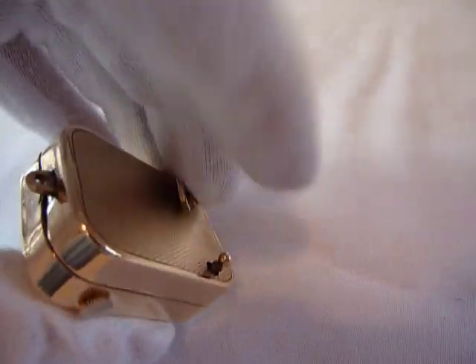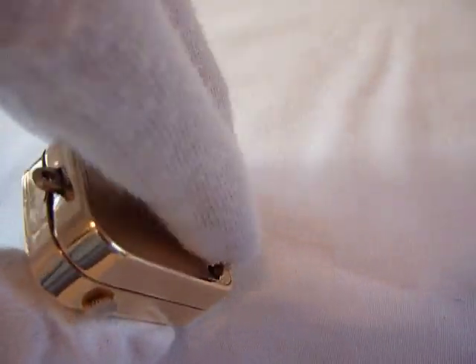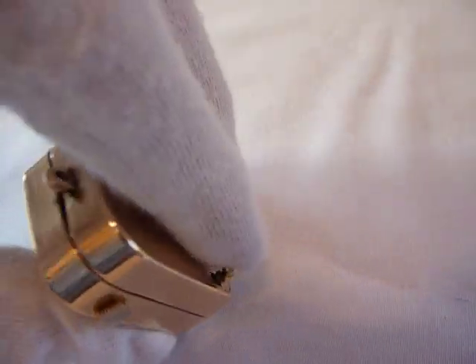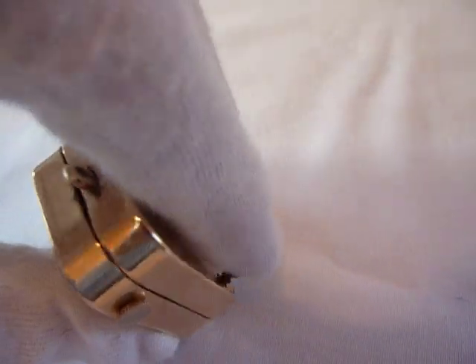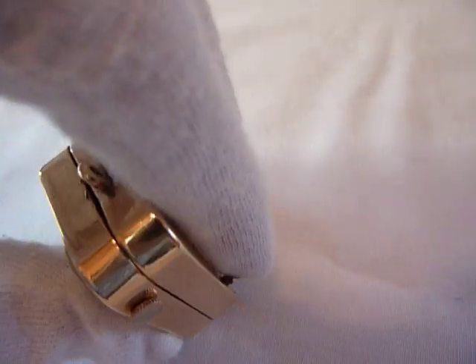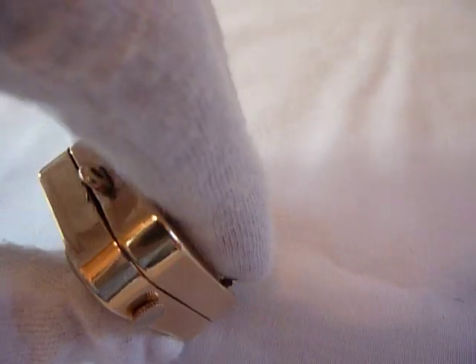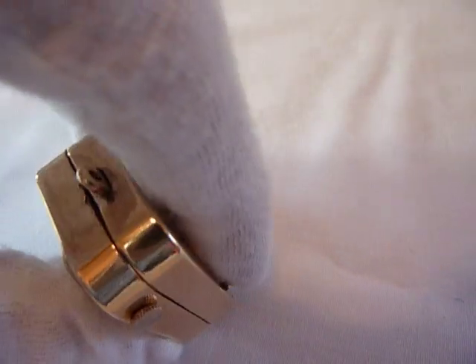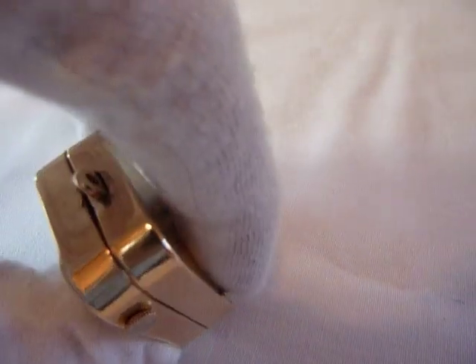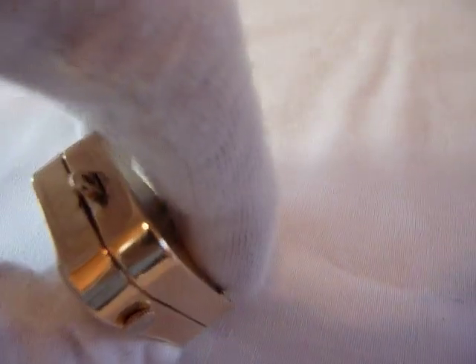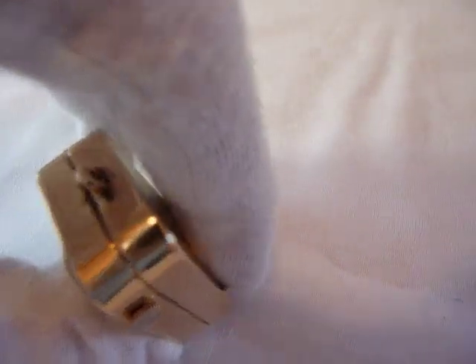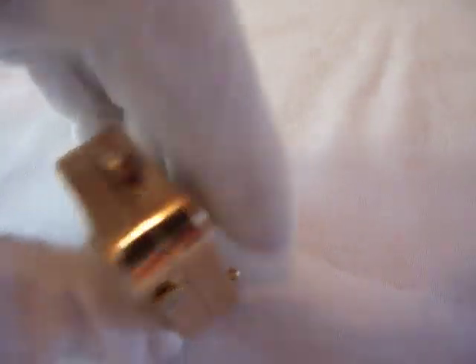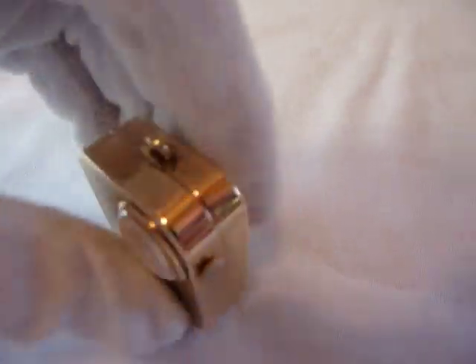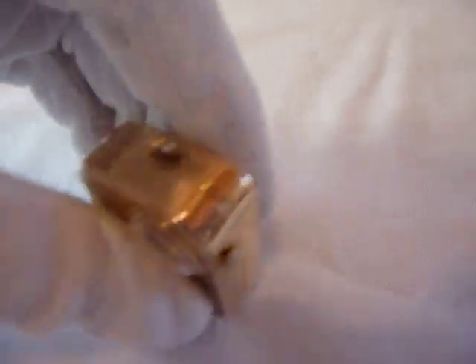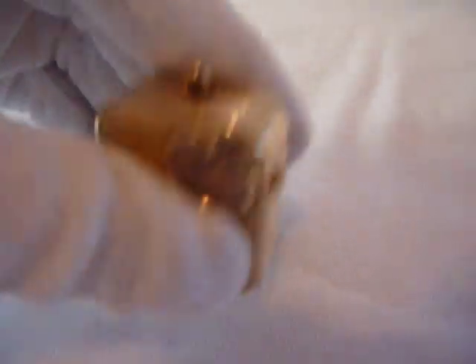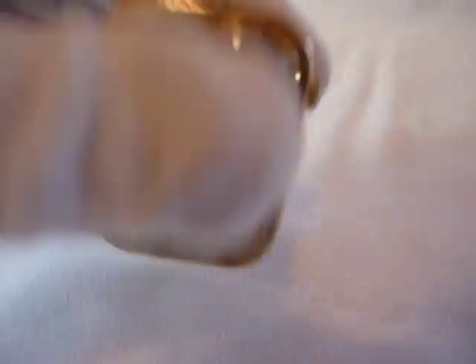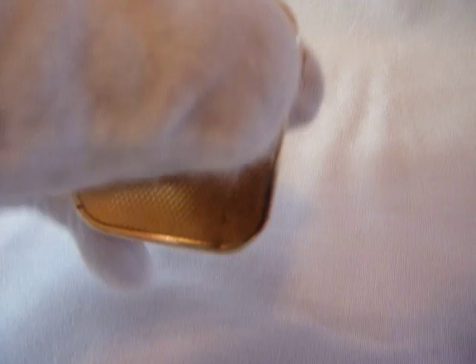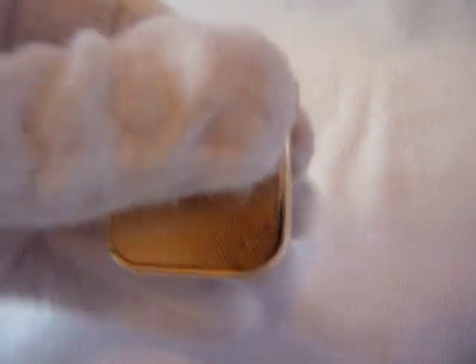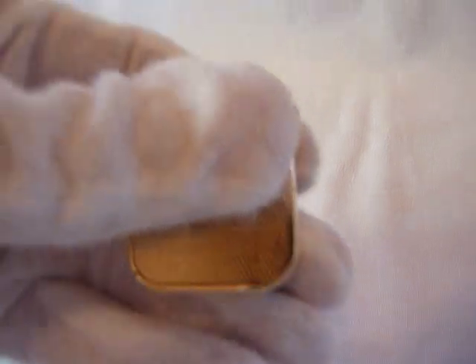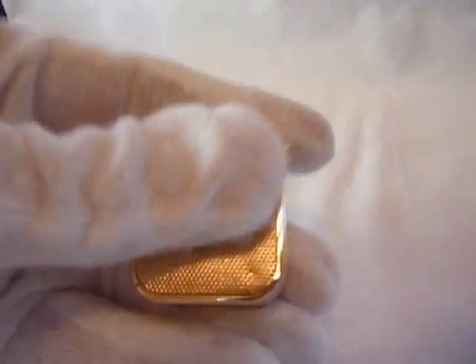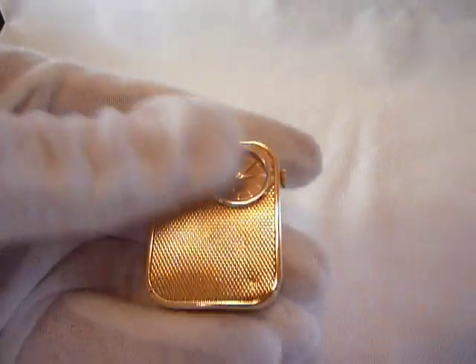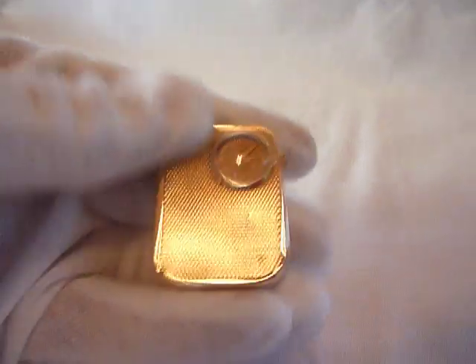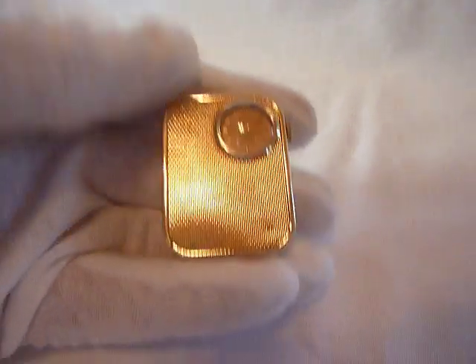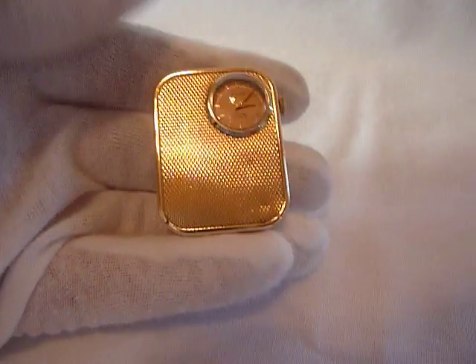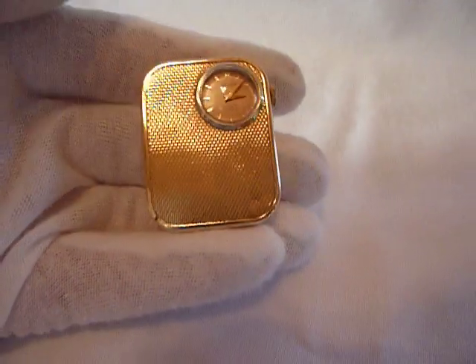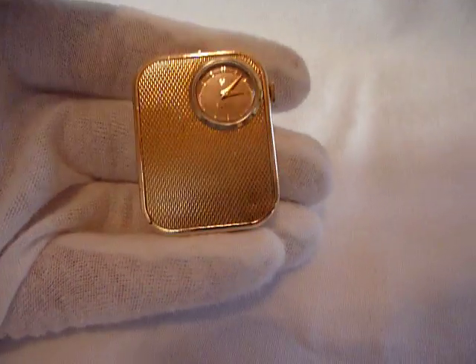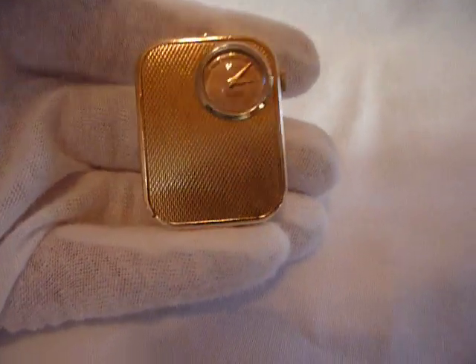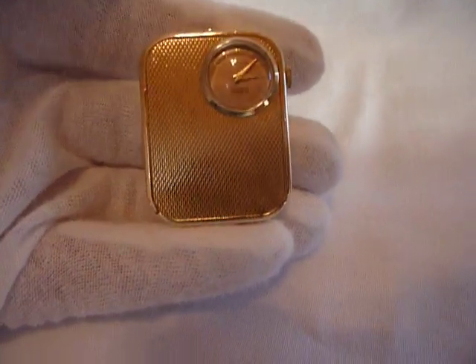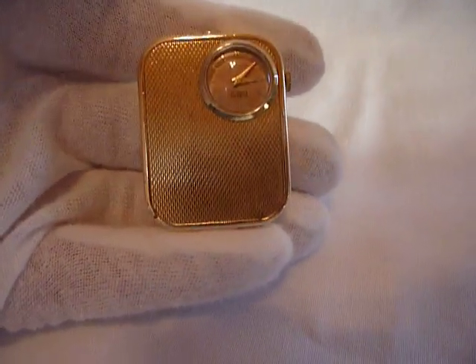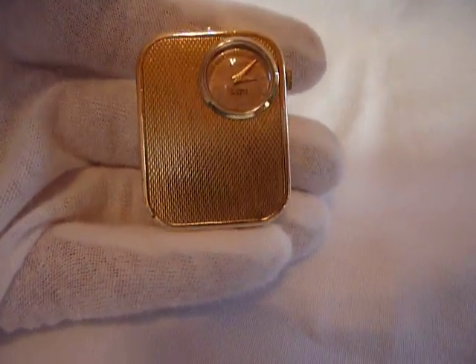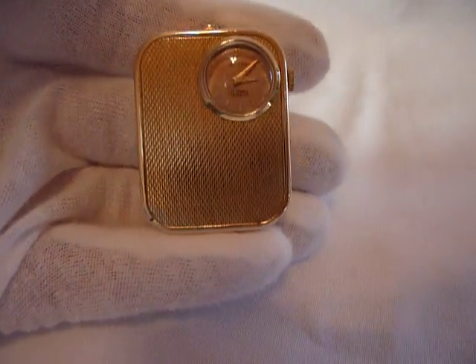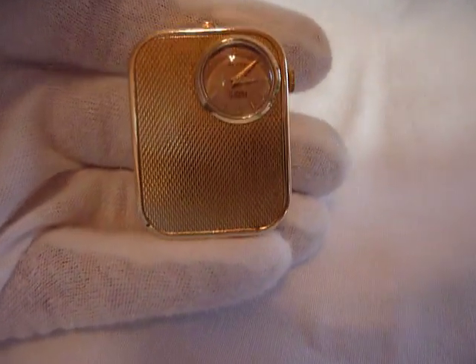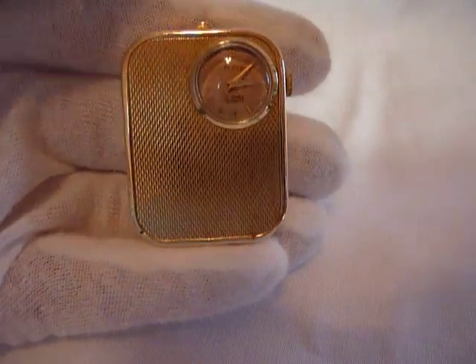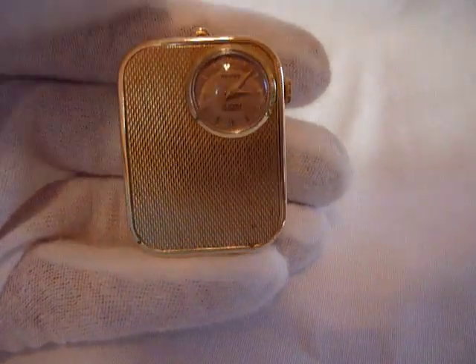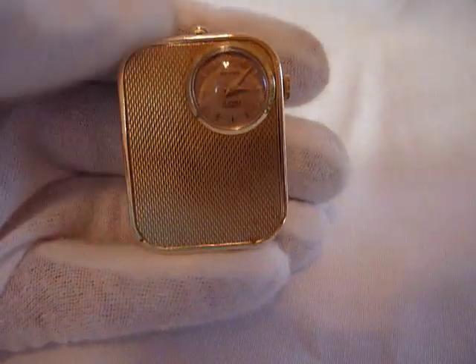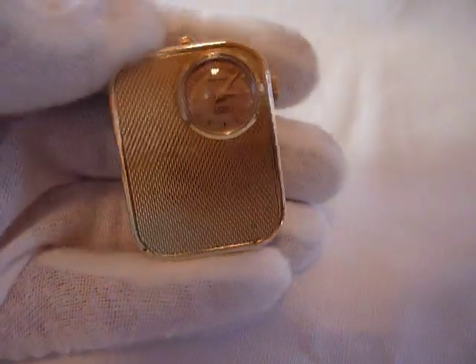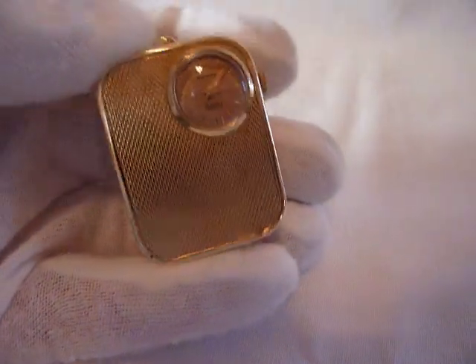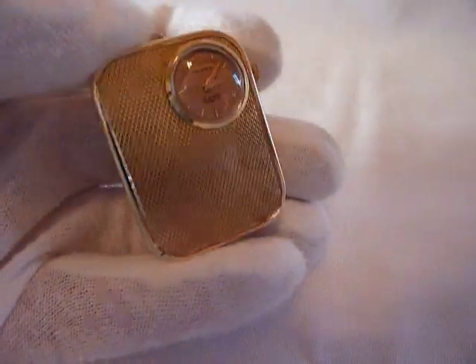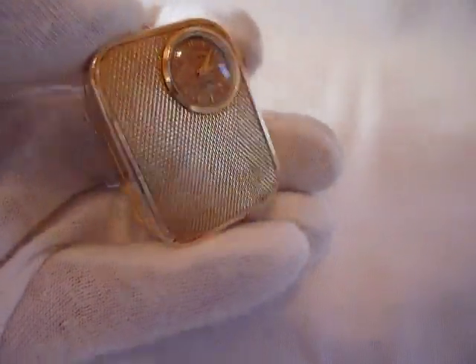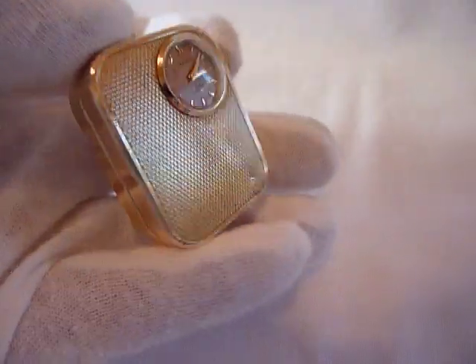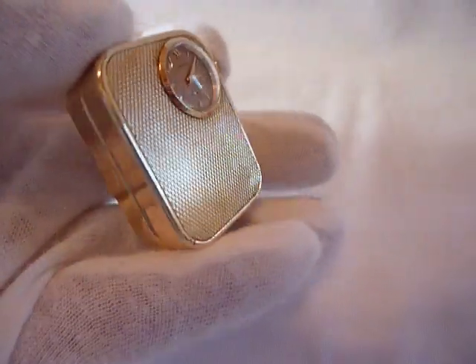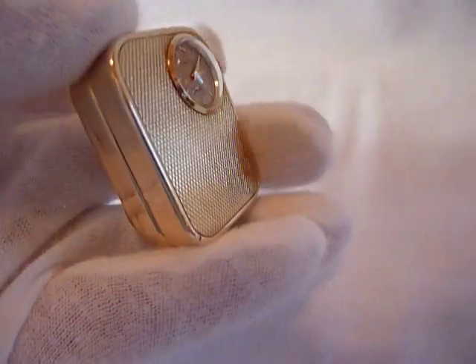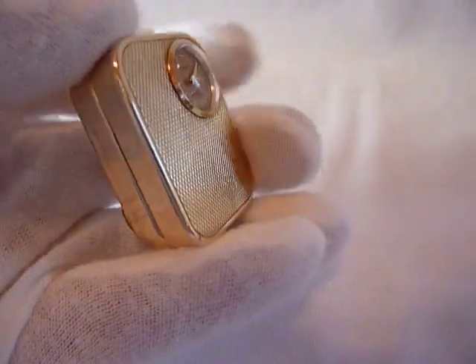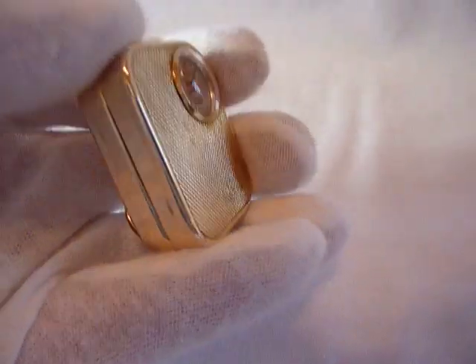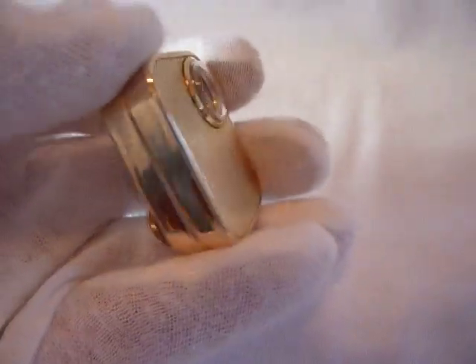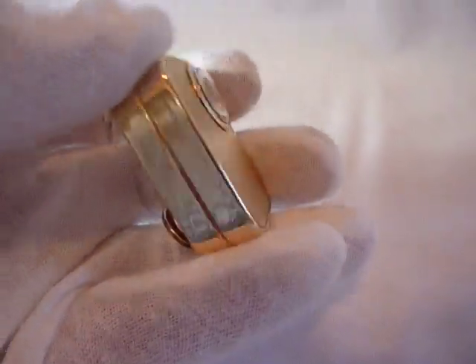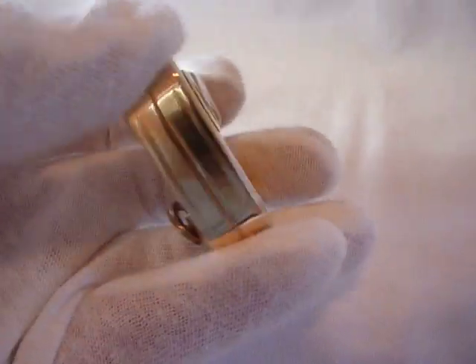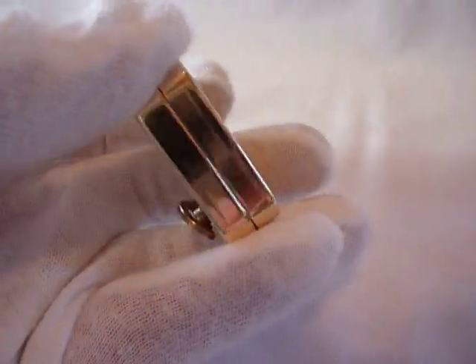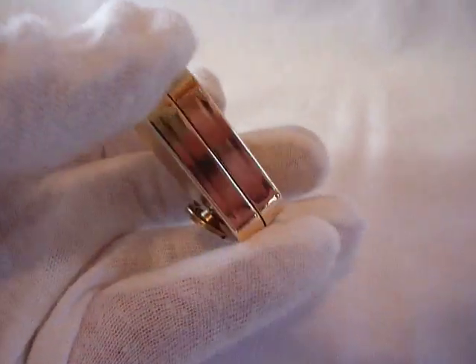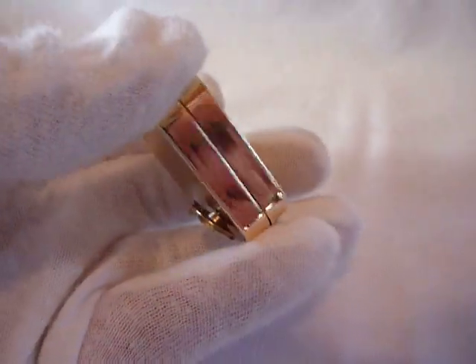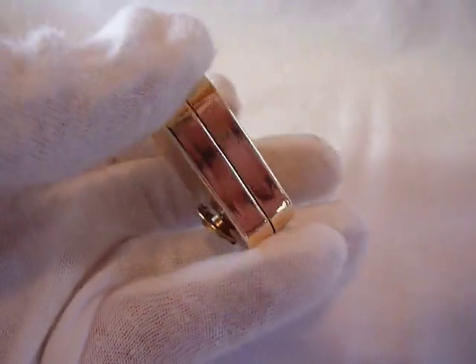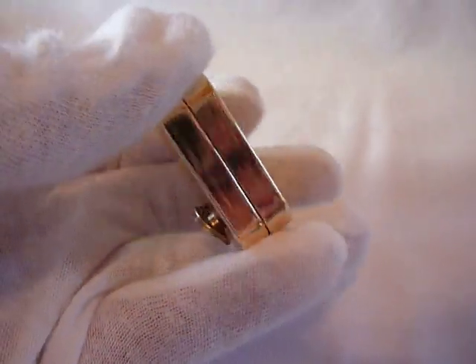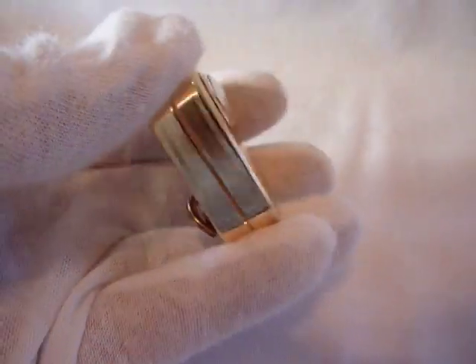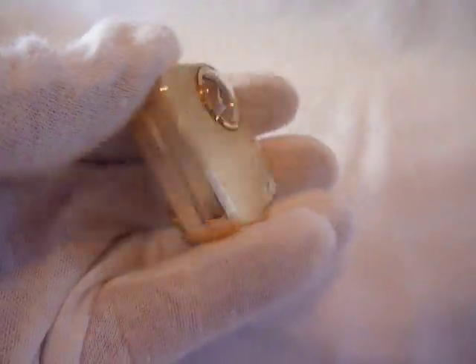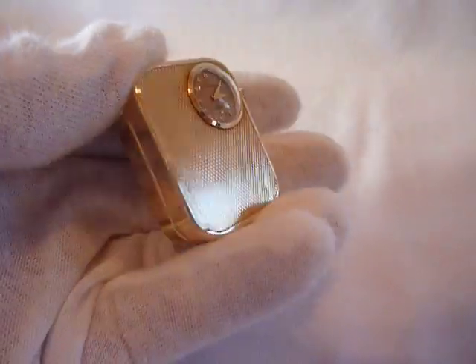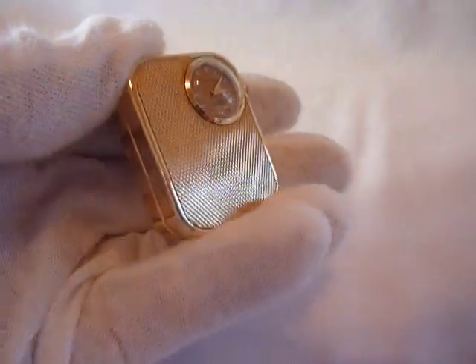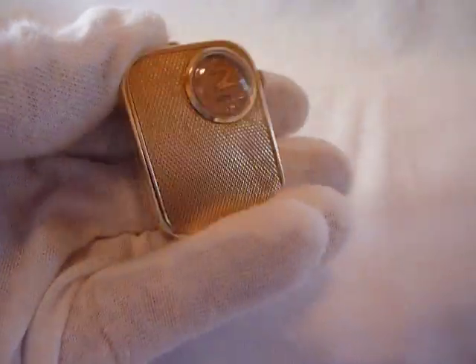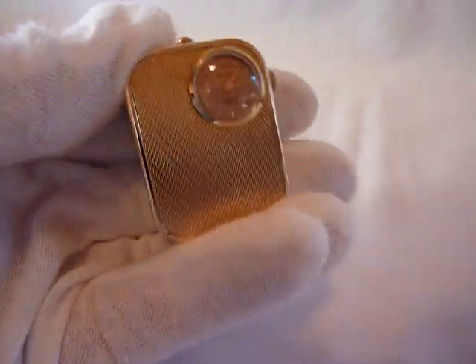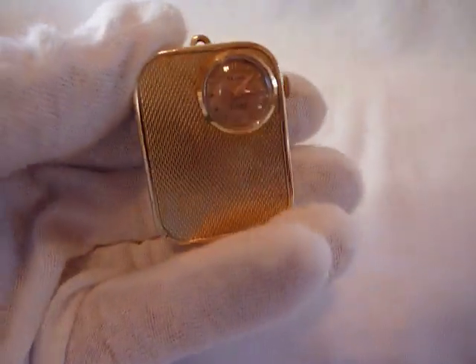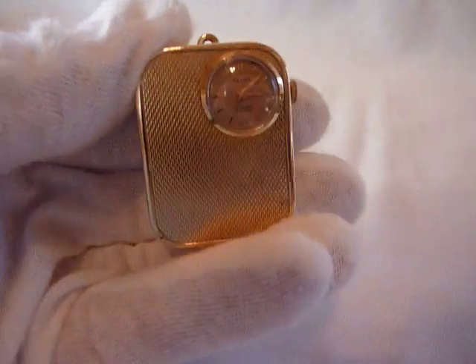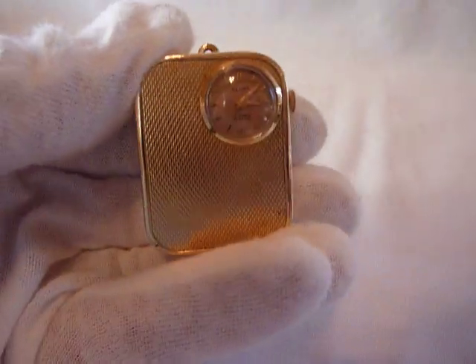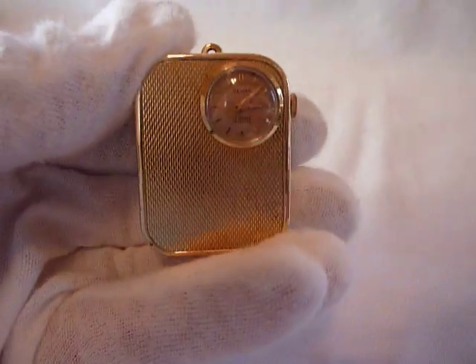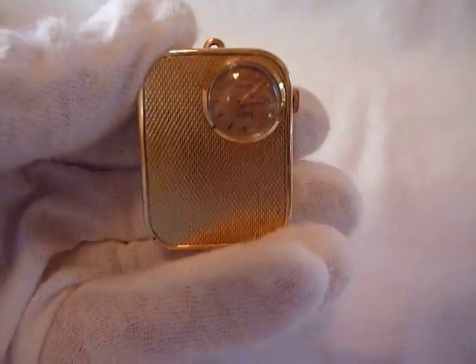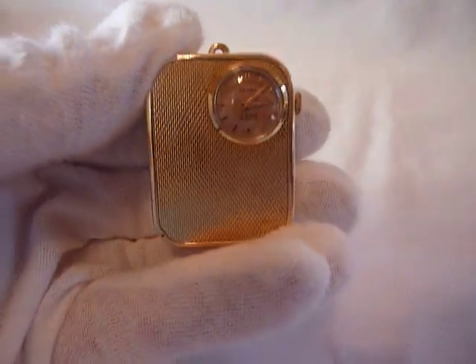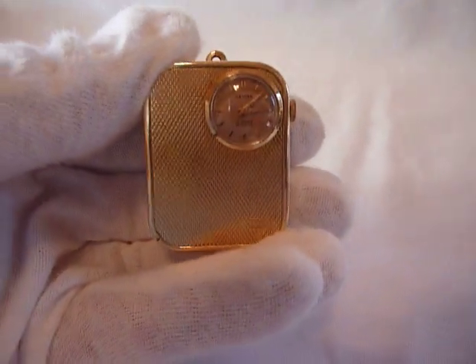Turn it off with that button. Plays as it should, fully serviced, and in very nice vintage condition.